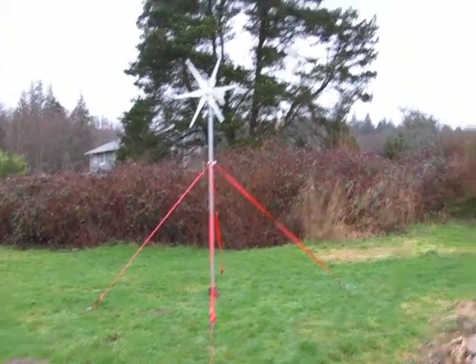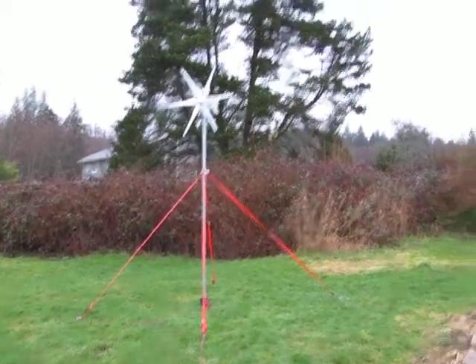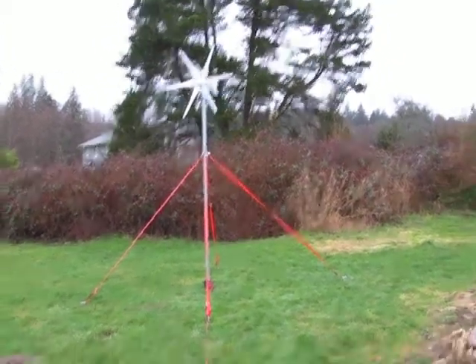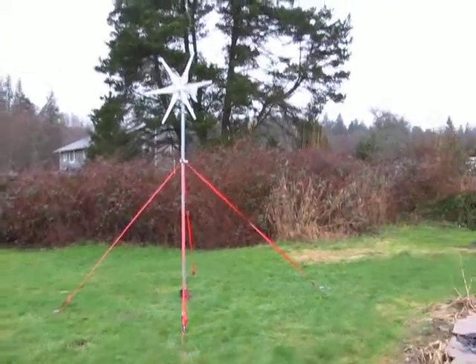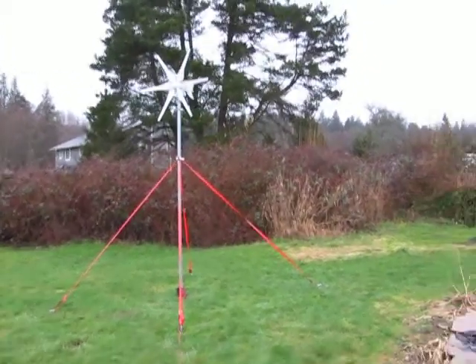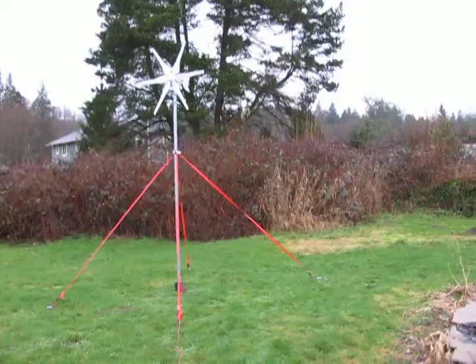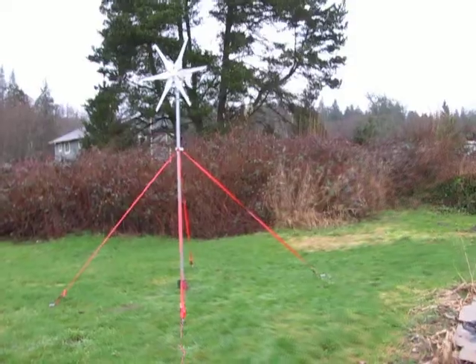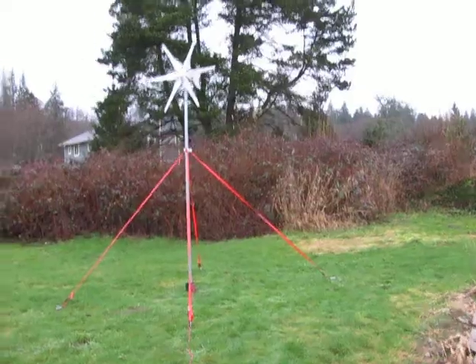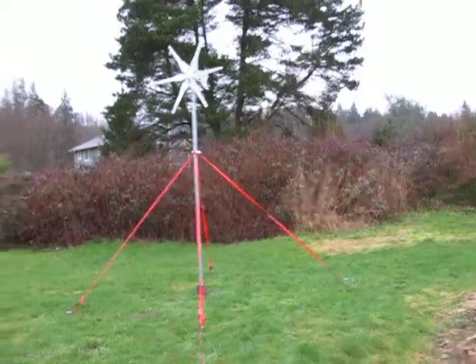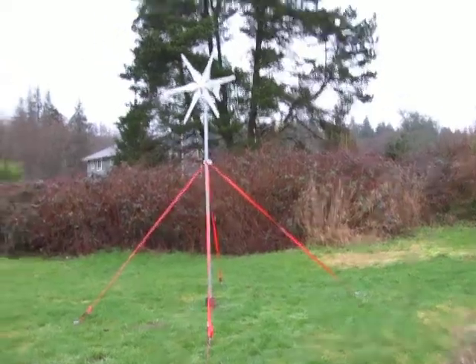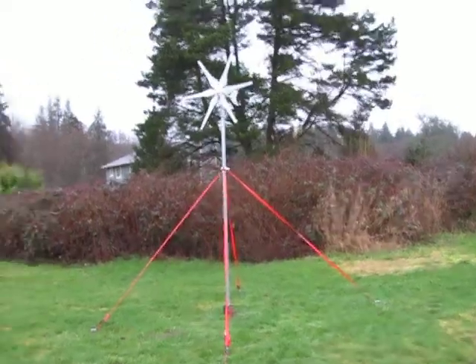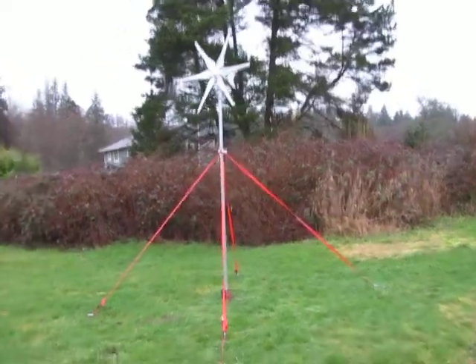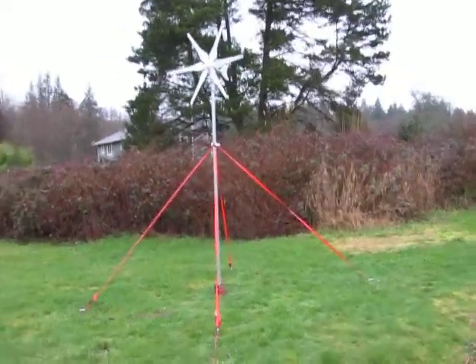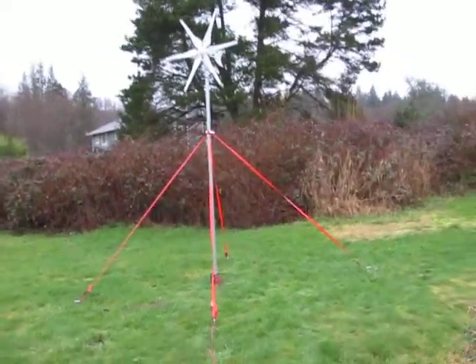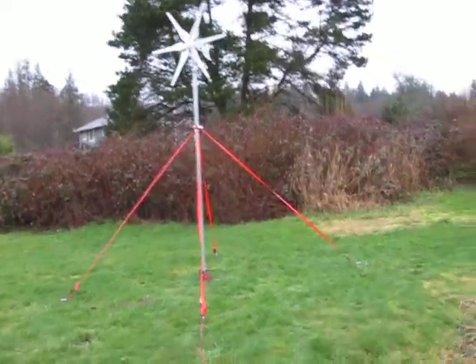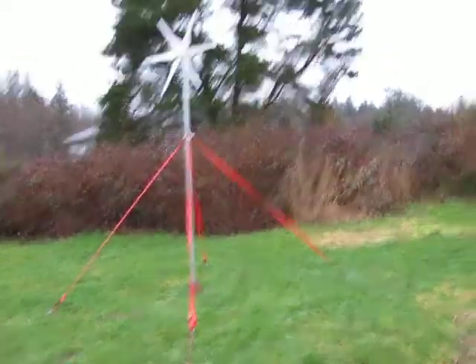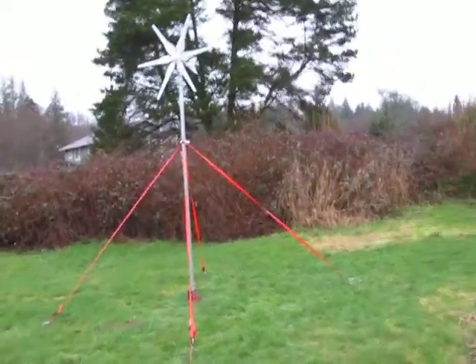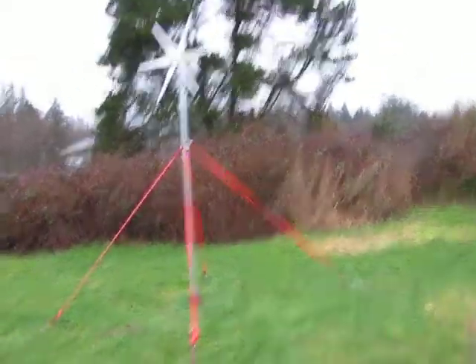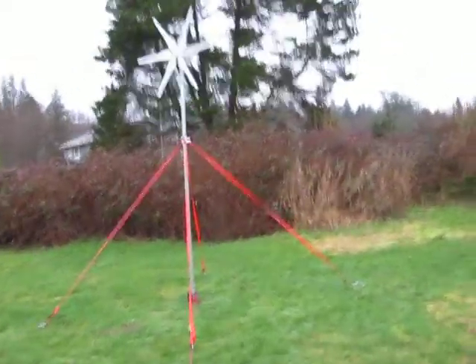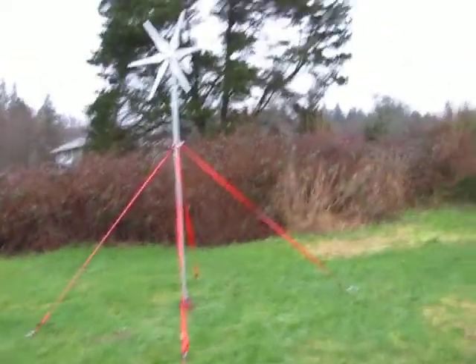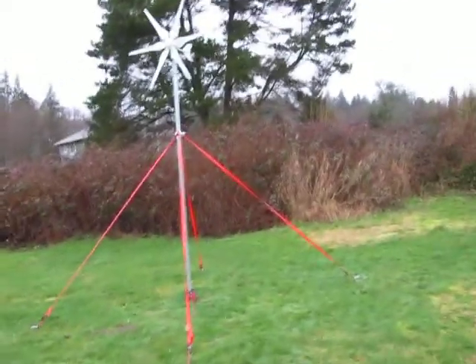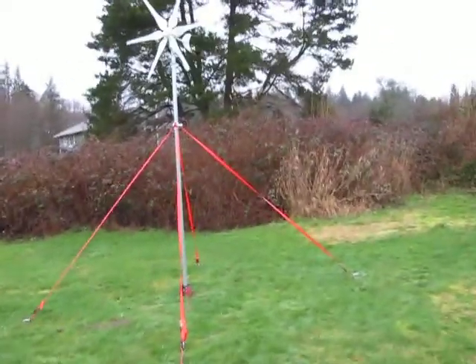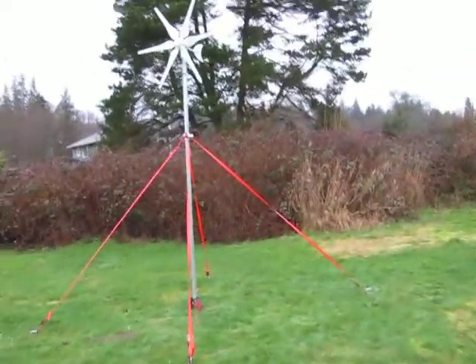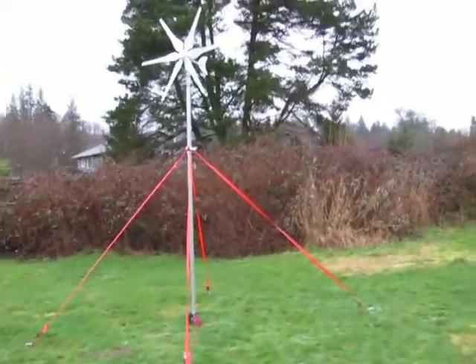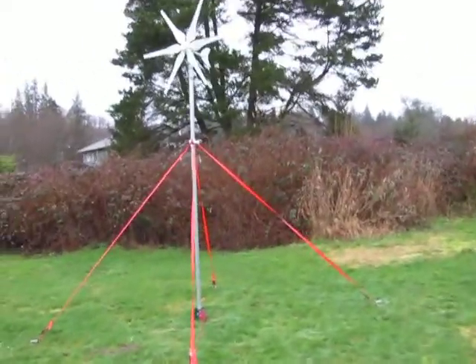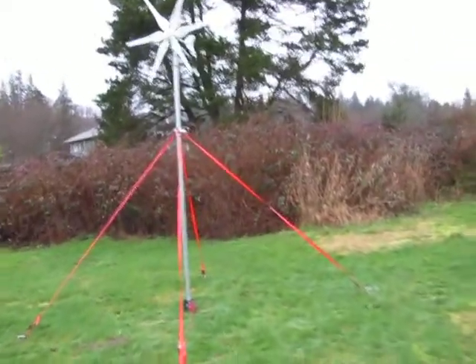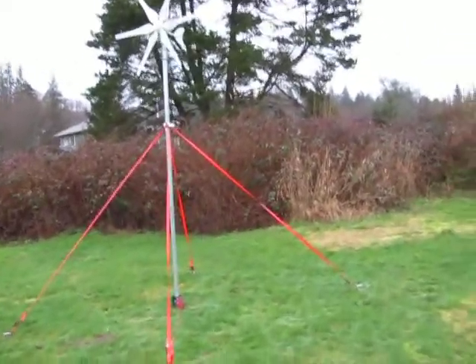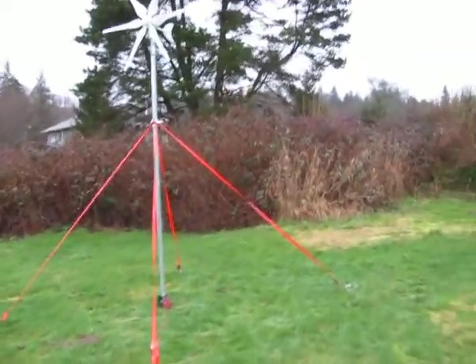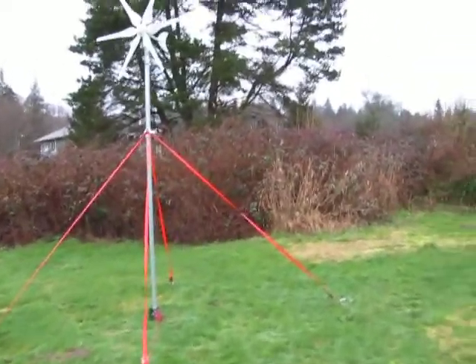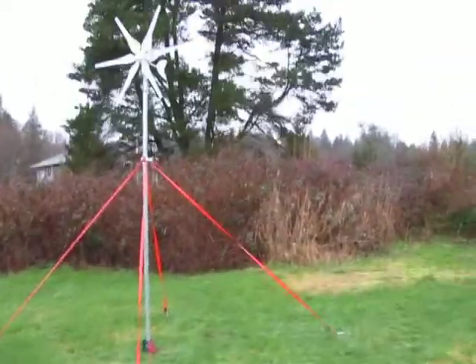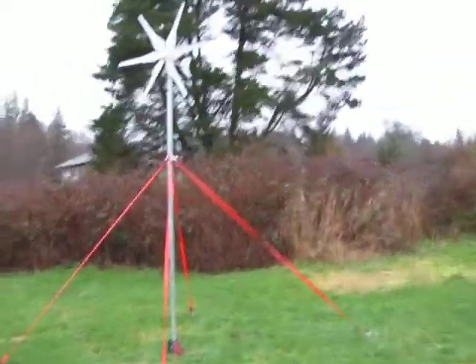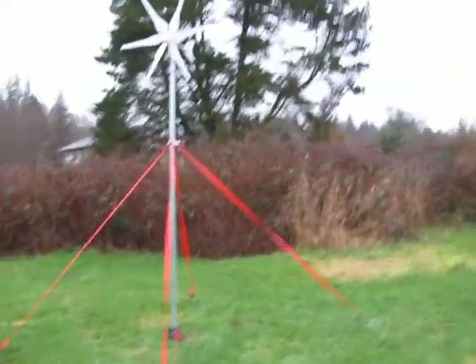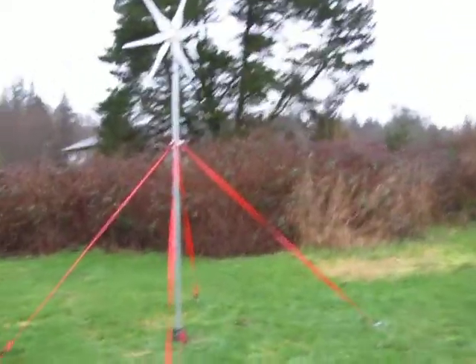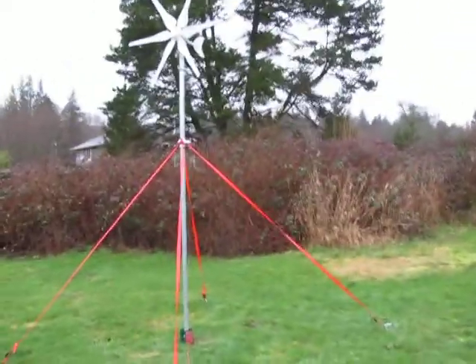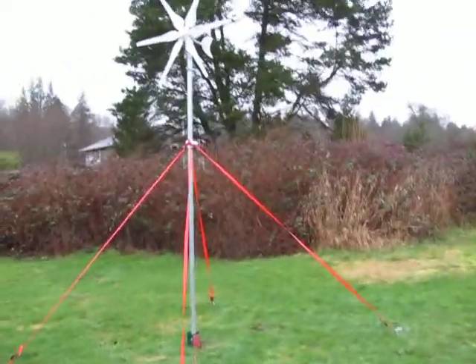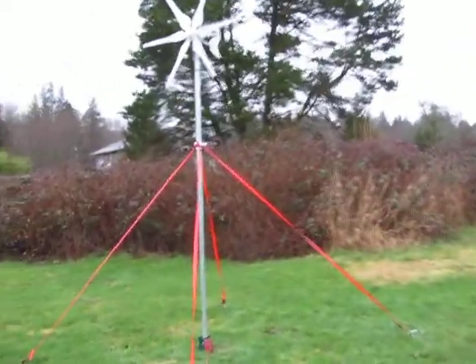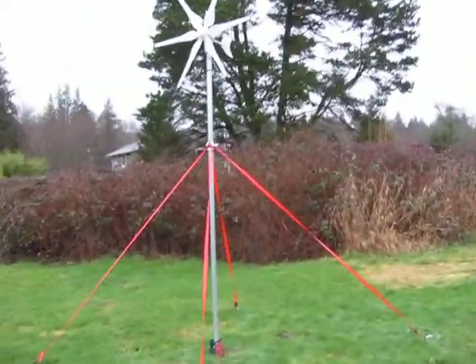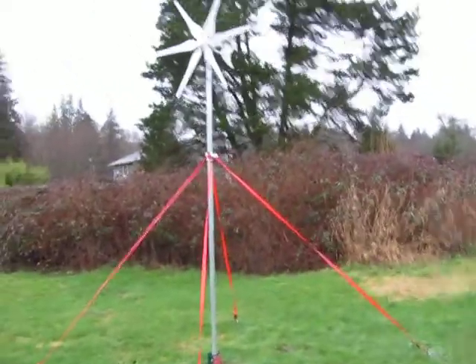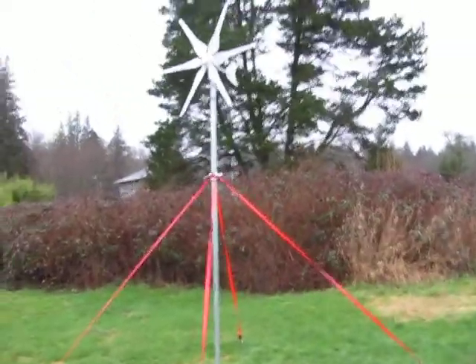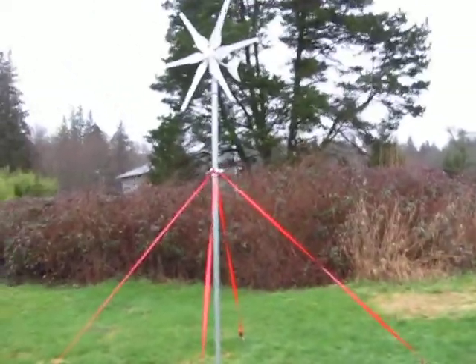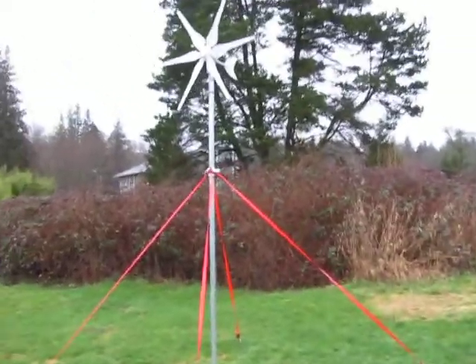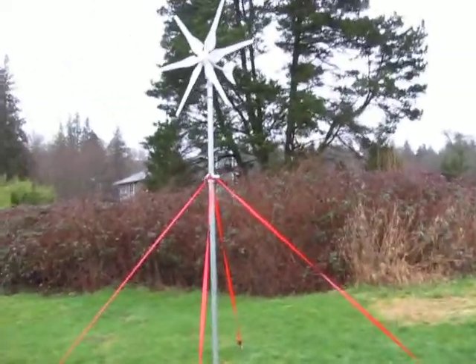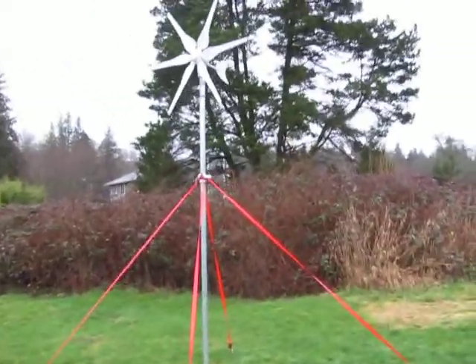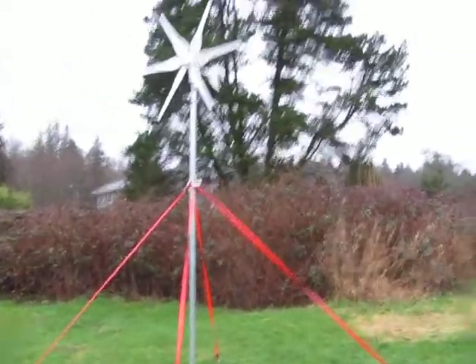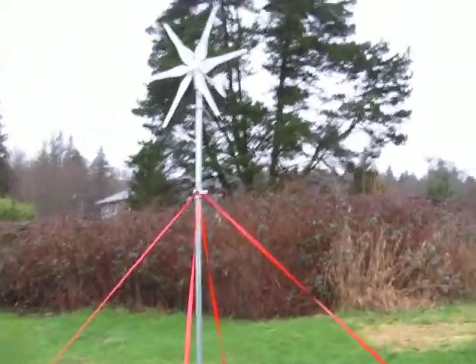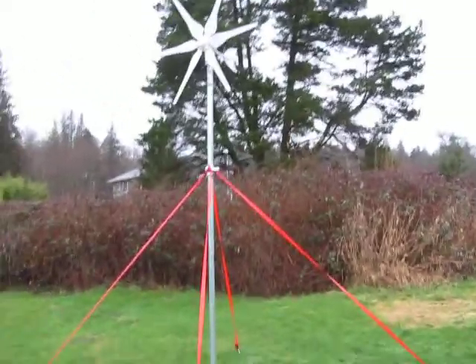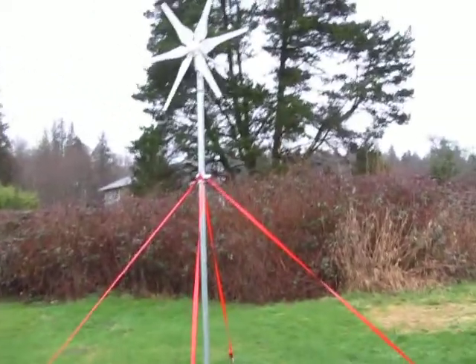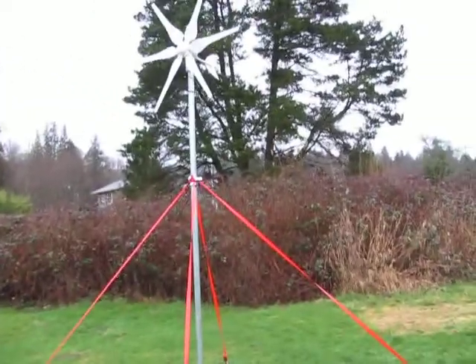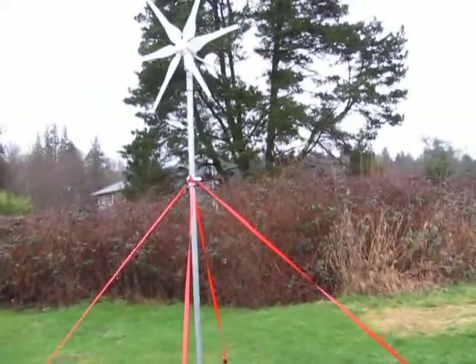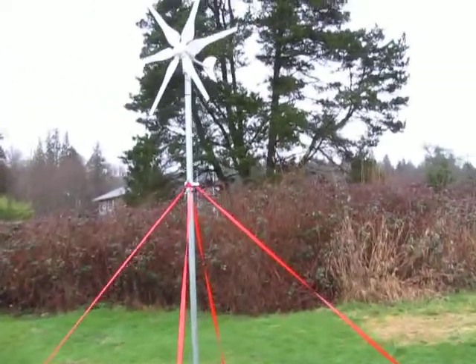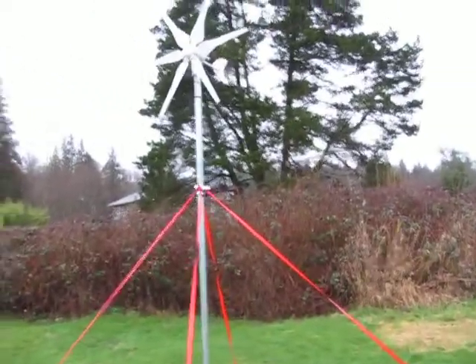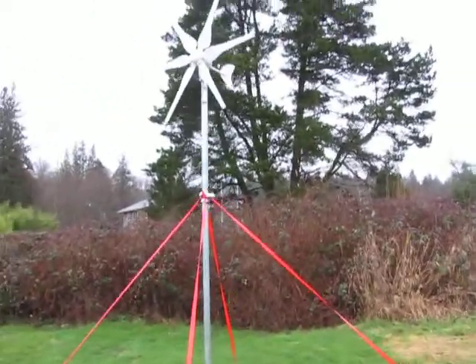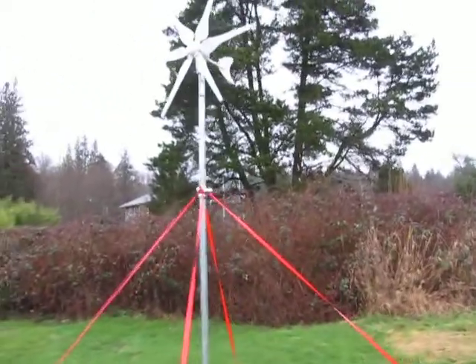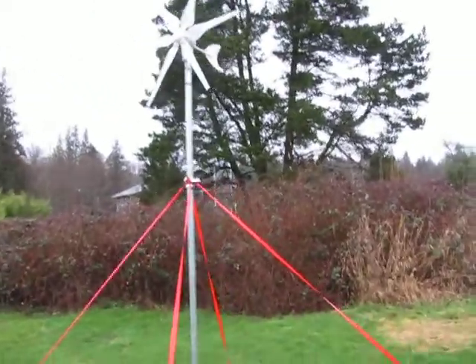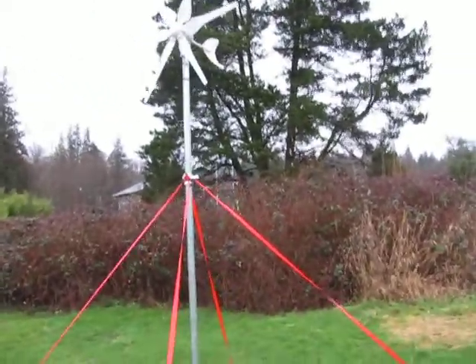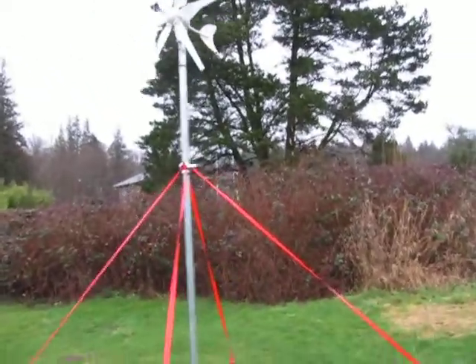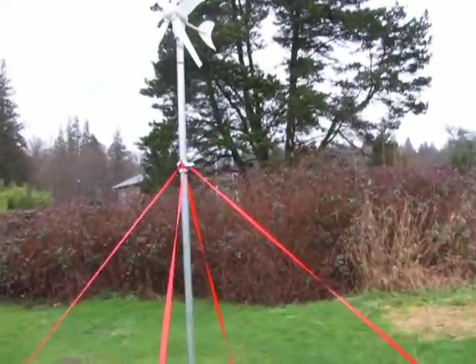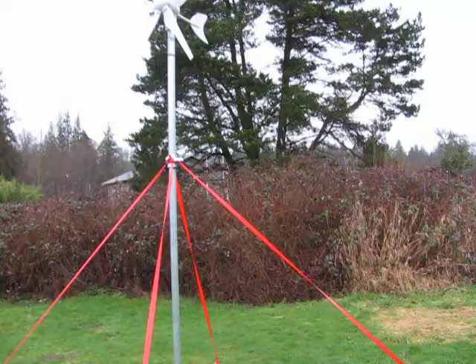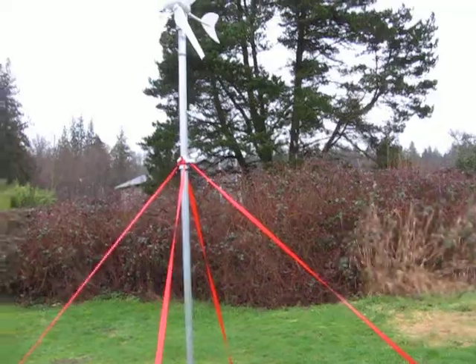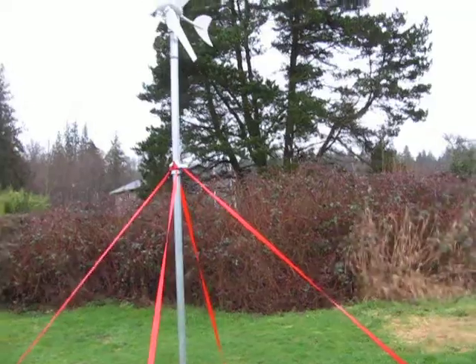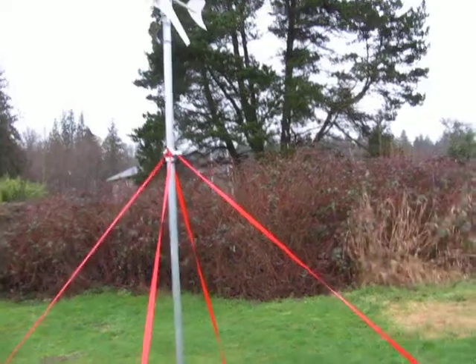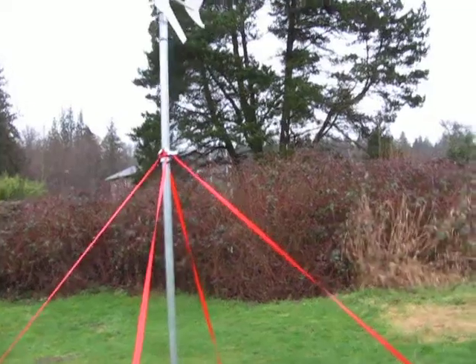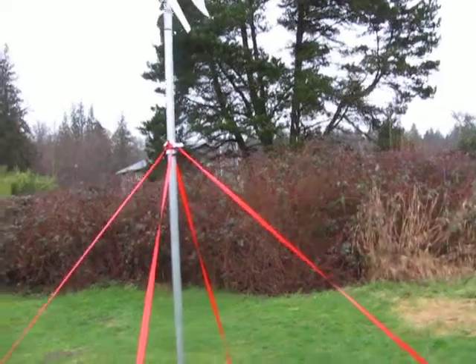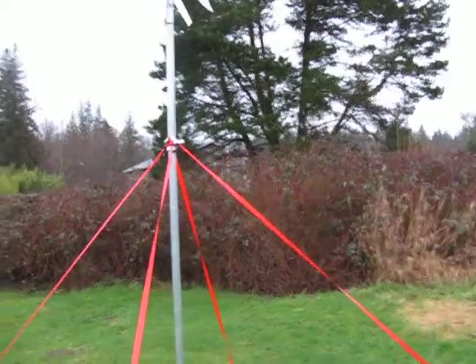I've got my little — I'm so used to saying 500 — my little Chinese turbine. Alright.